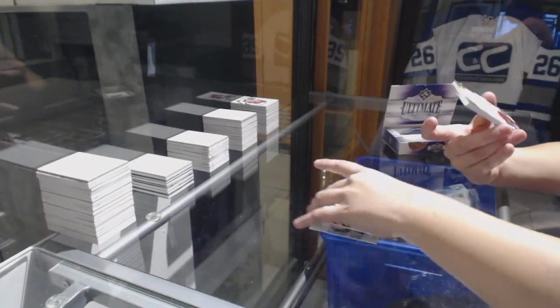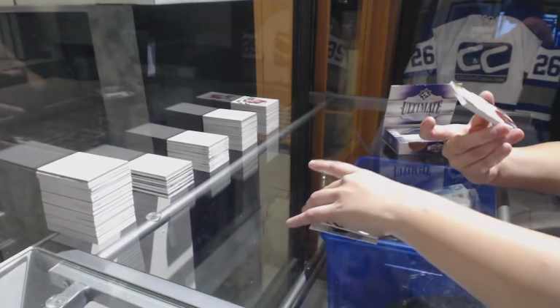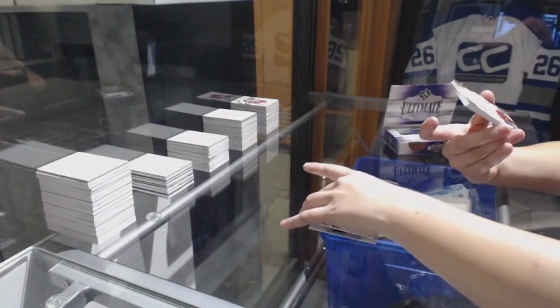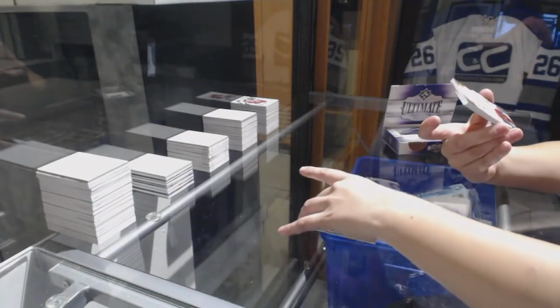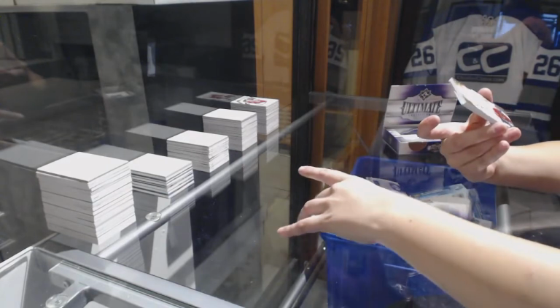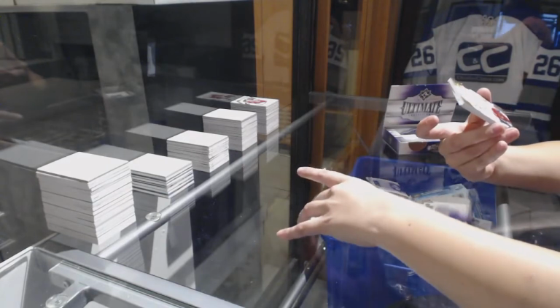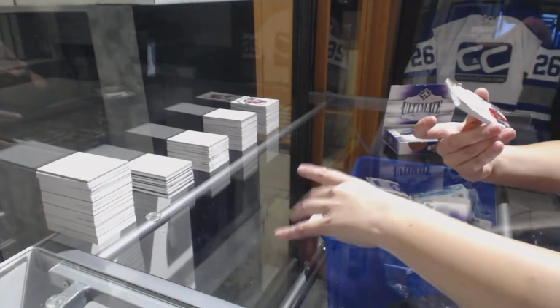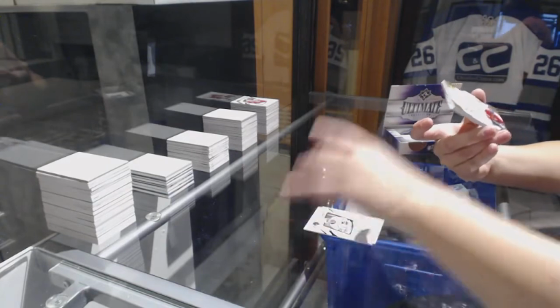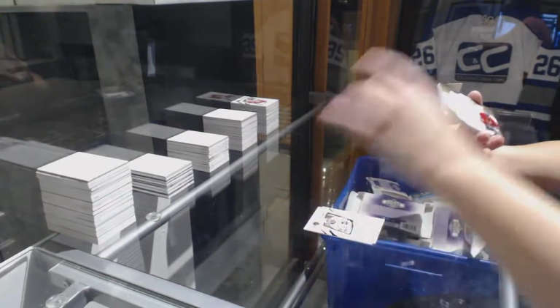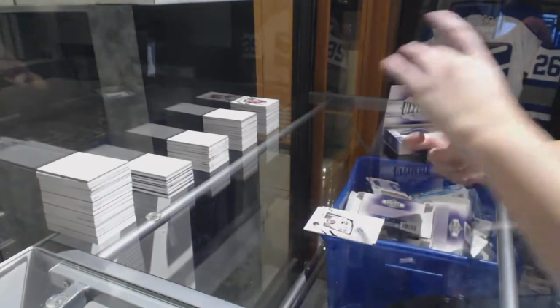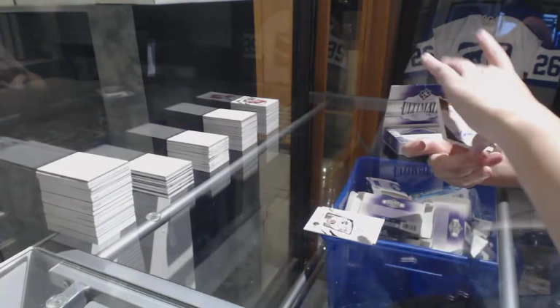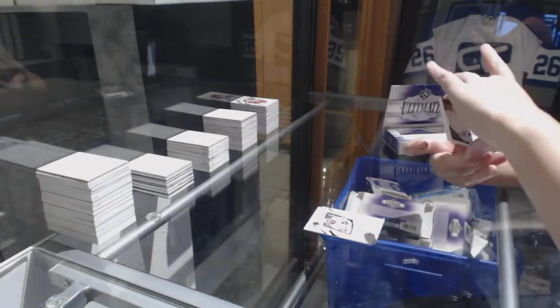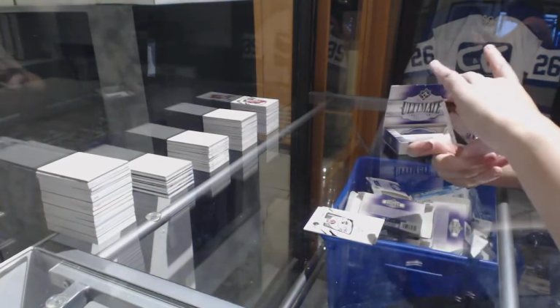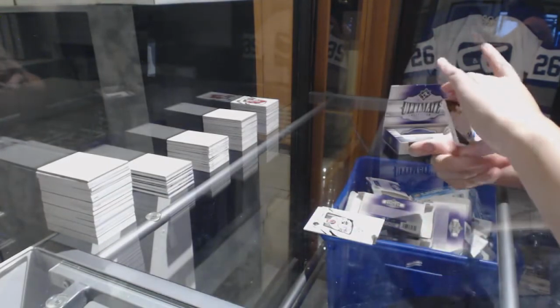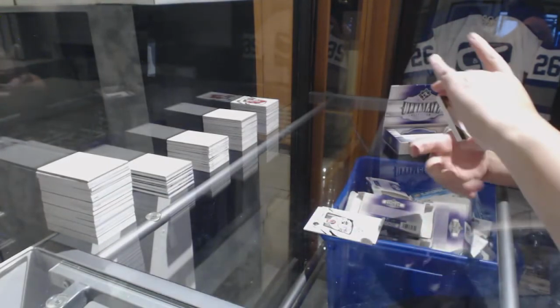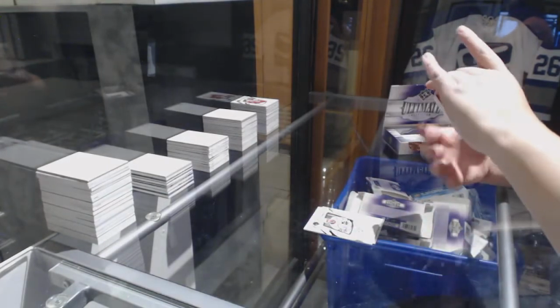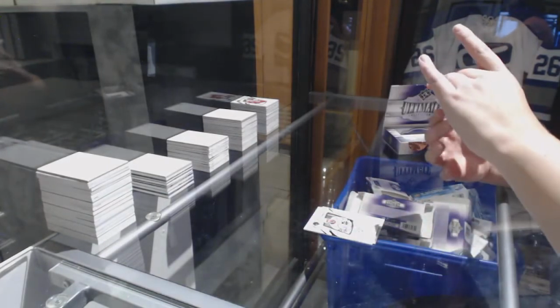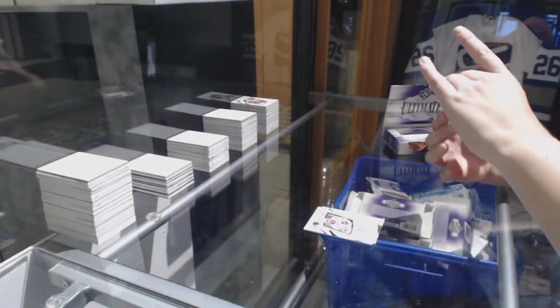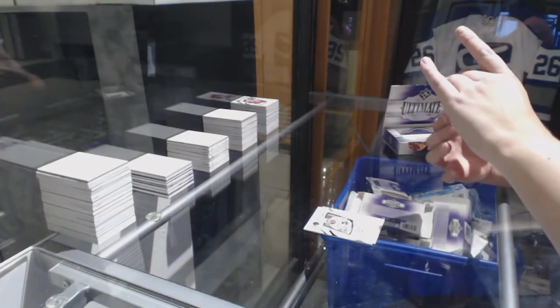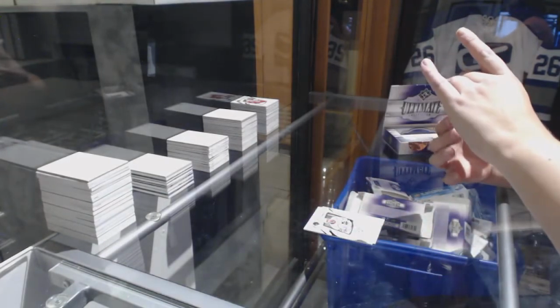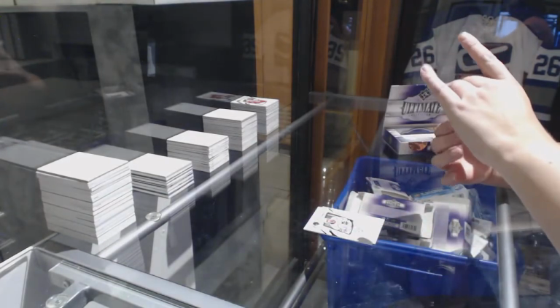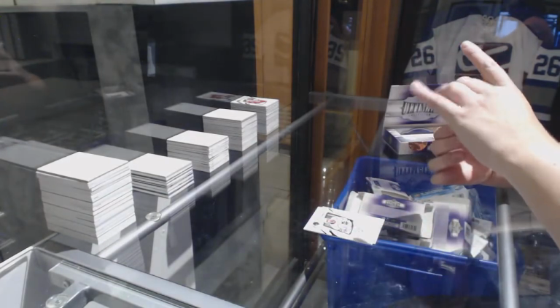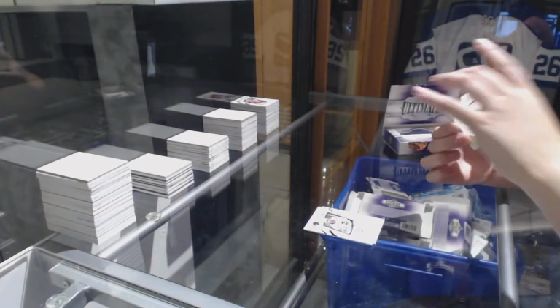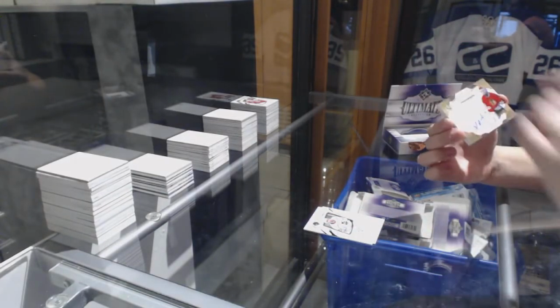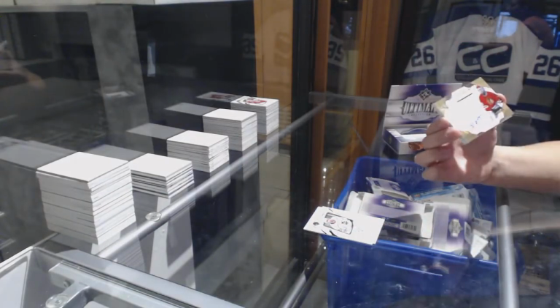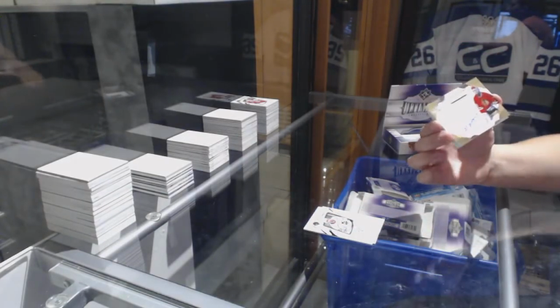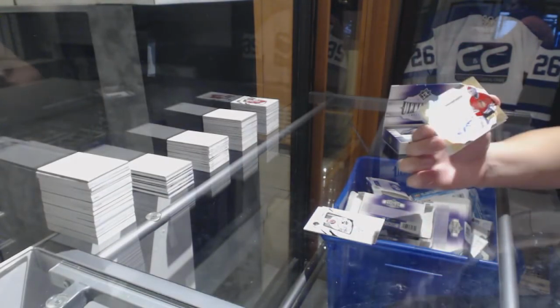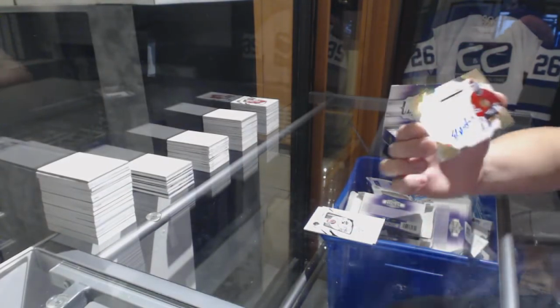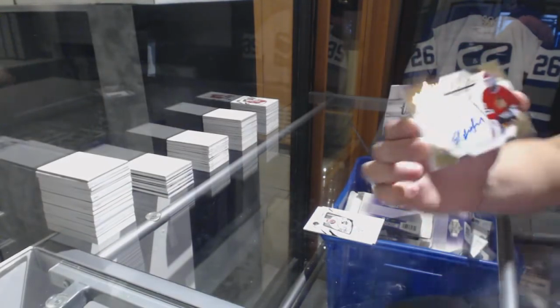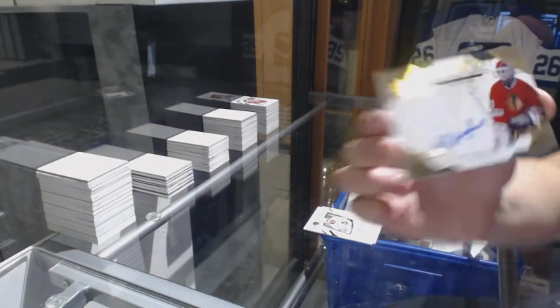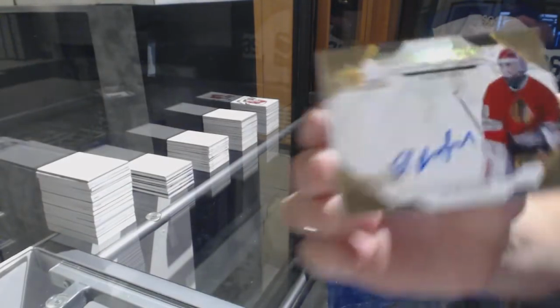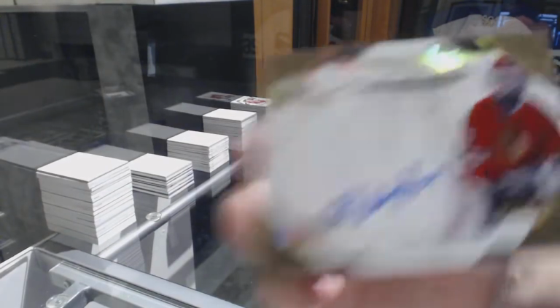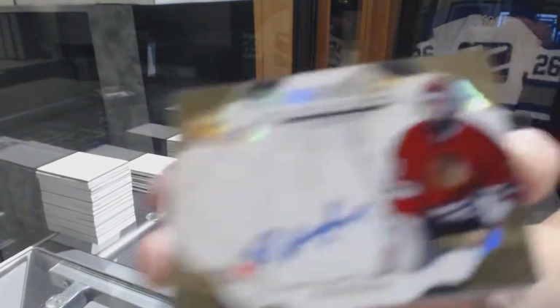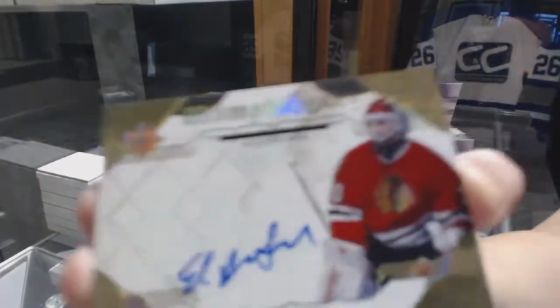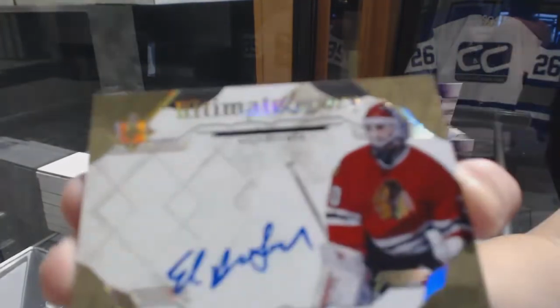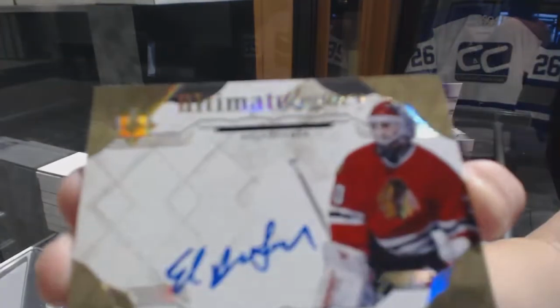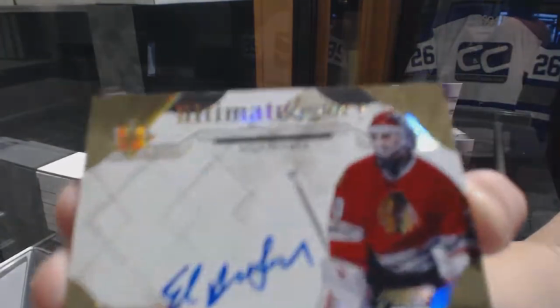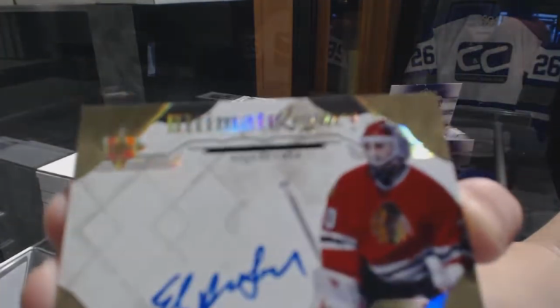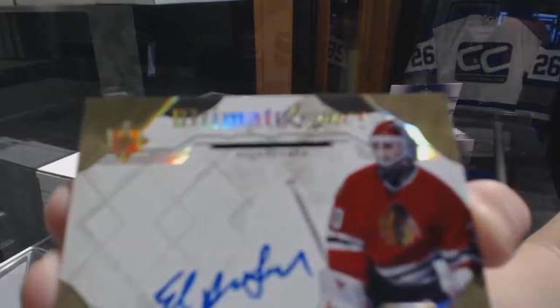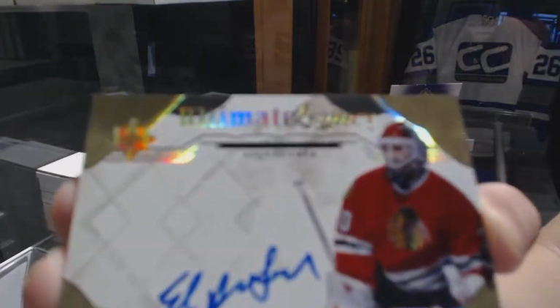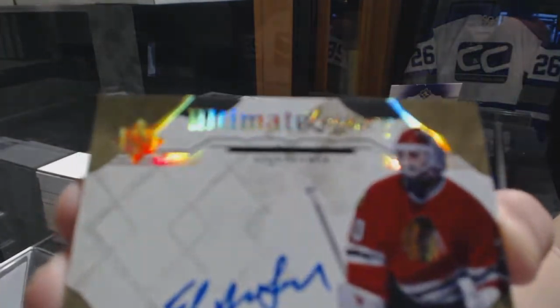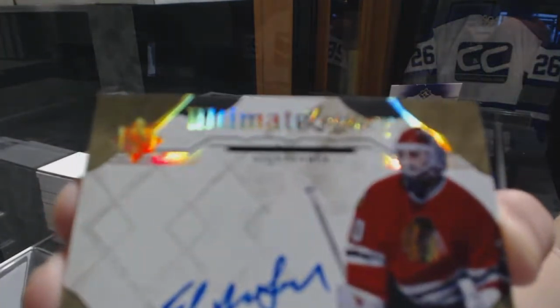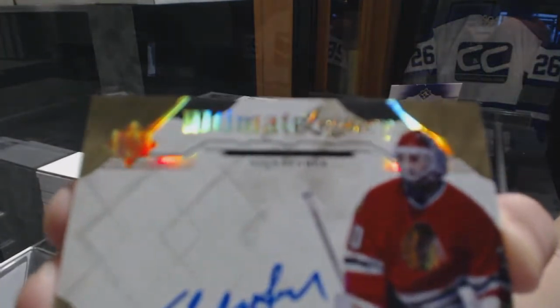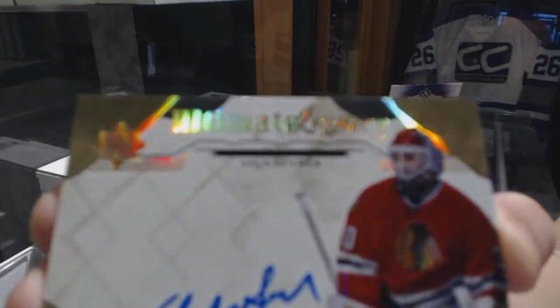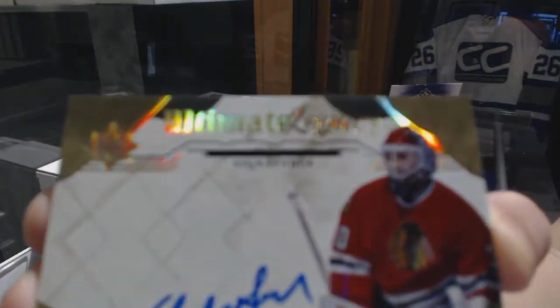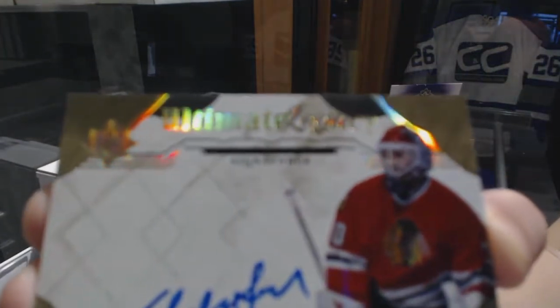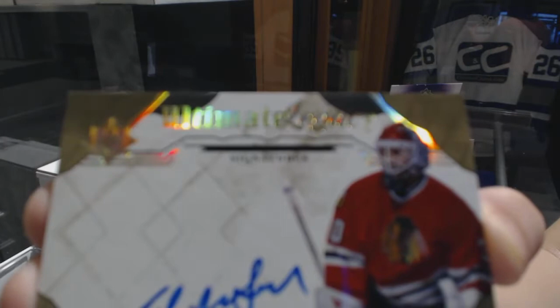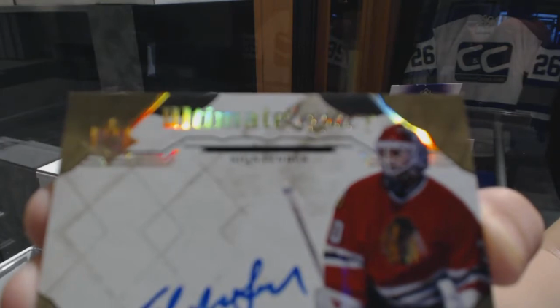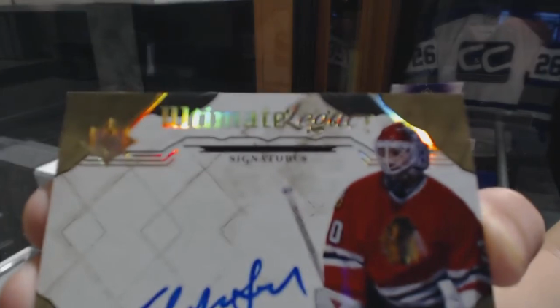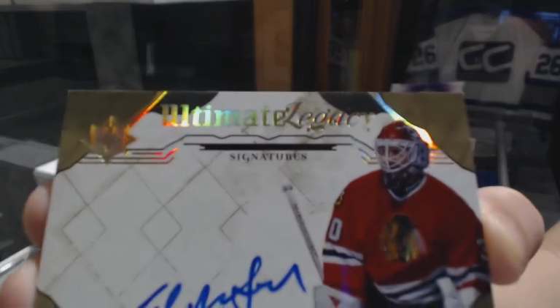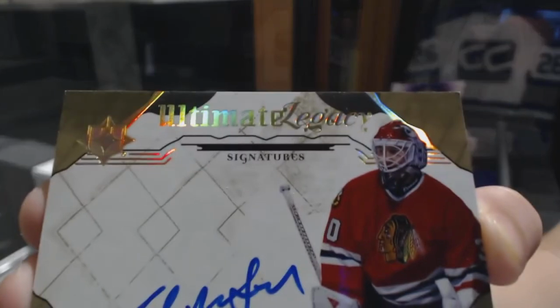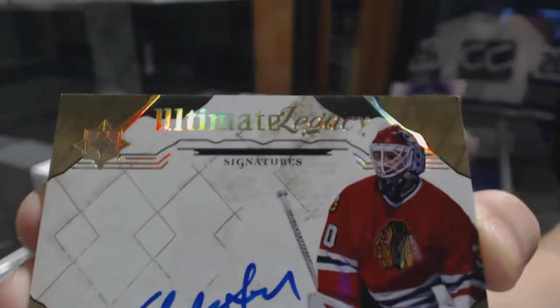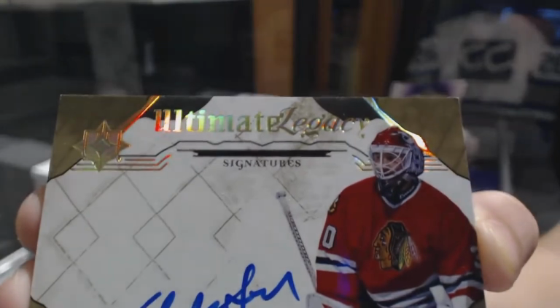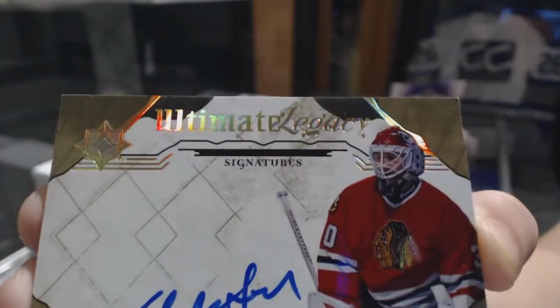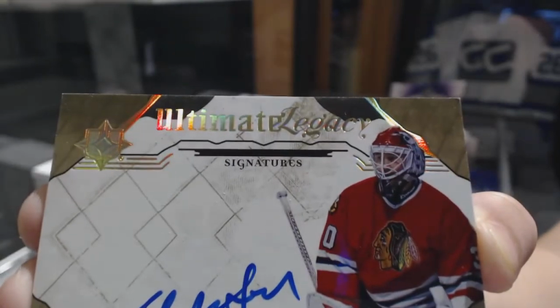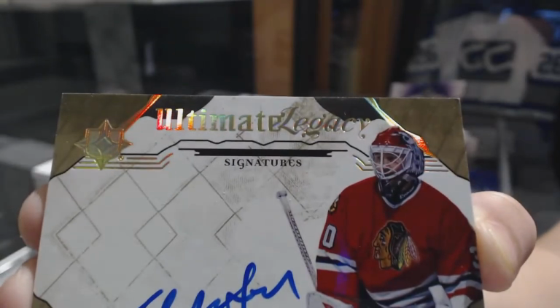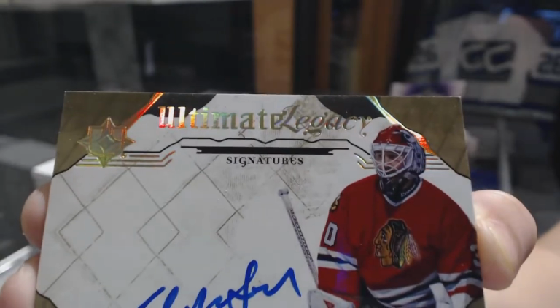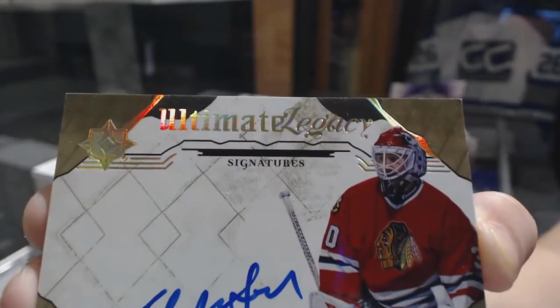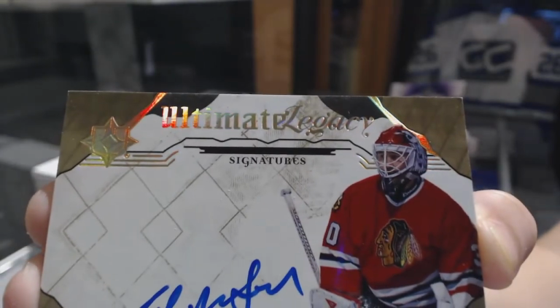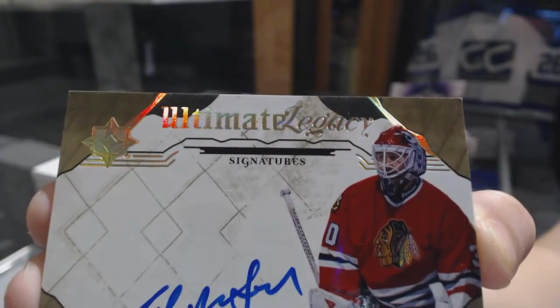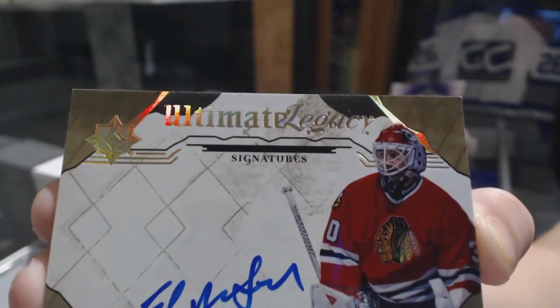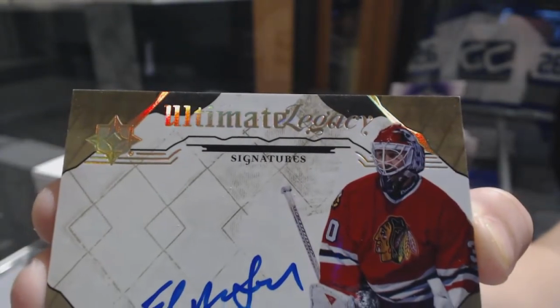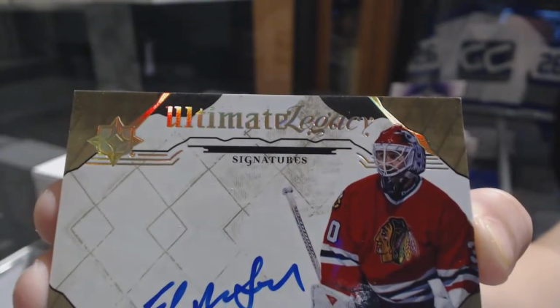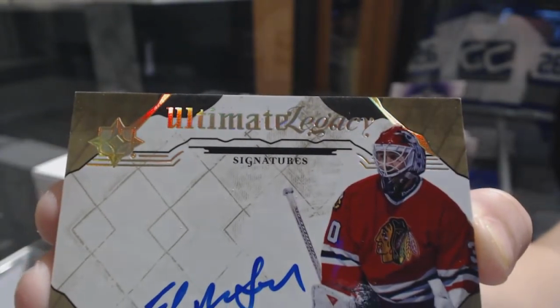We've got an Ultimate Legacy Signatures for the Chicago Blackhawks, Ed Belfour.